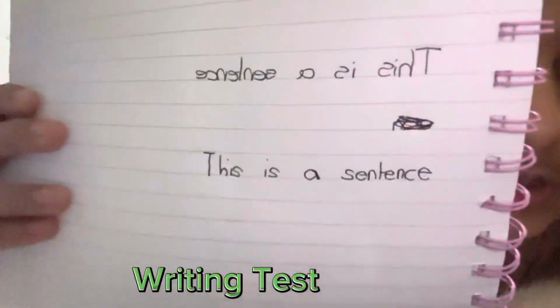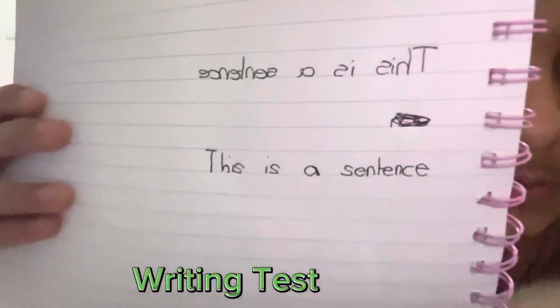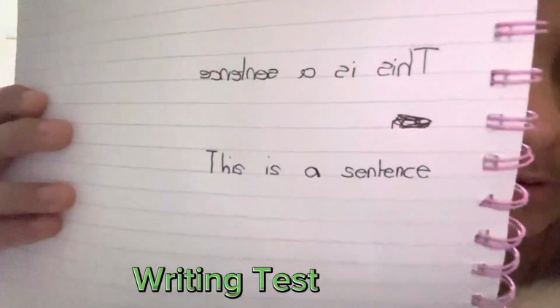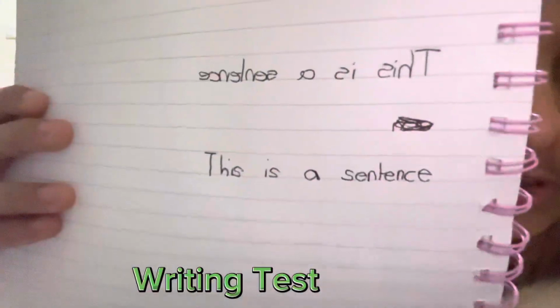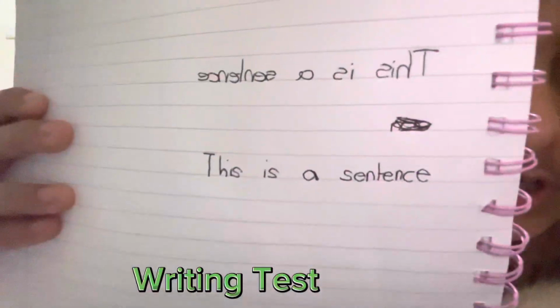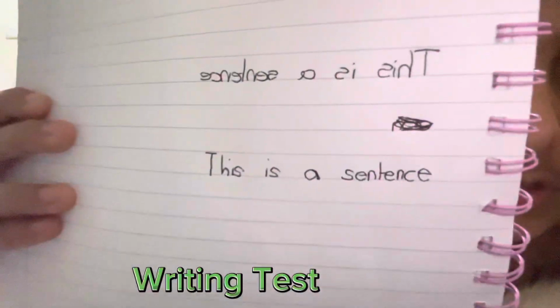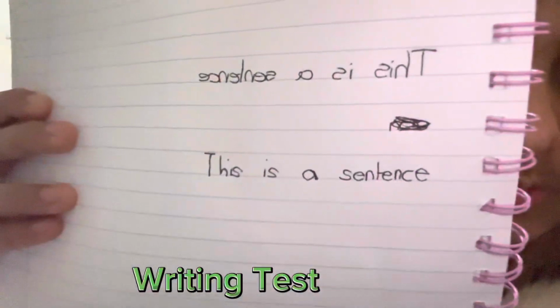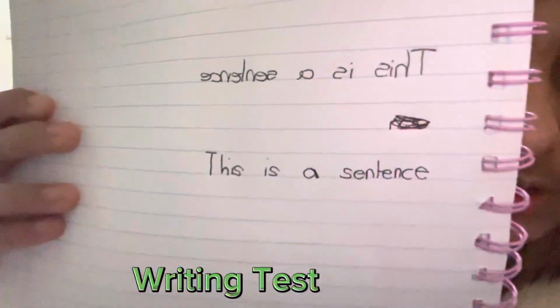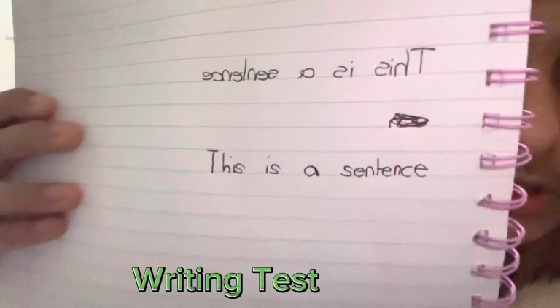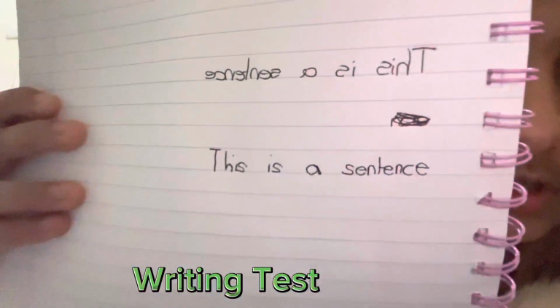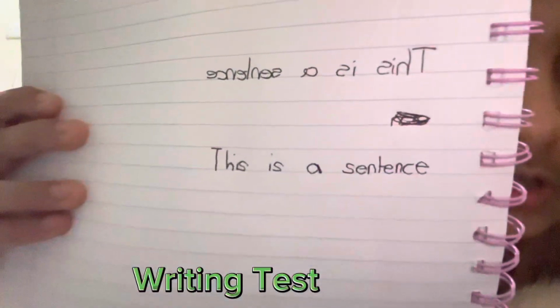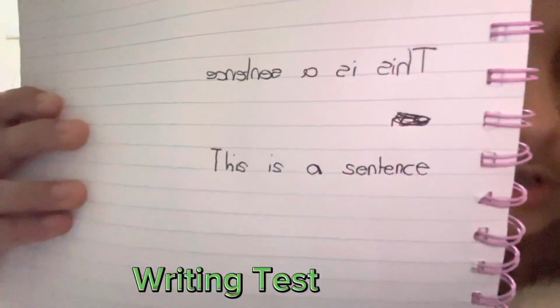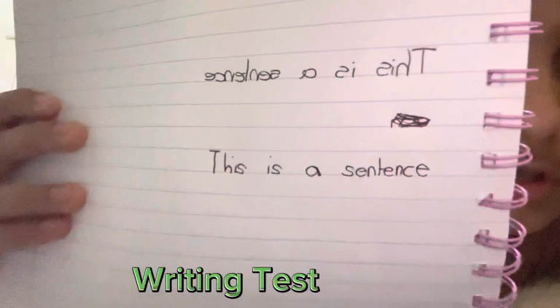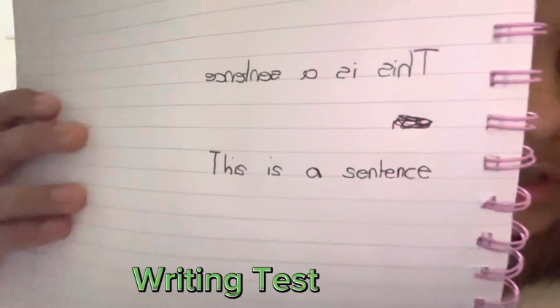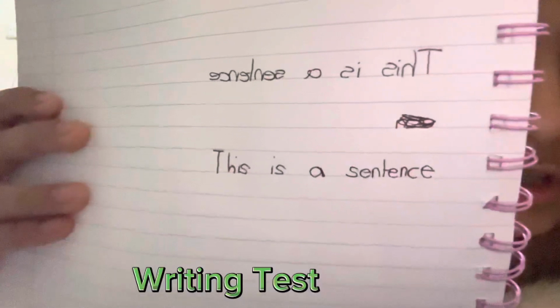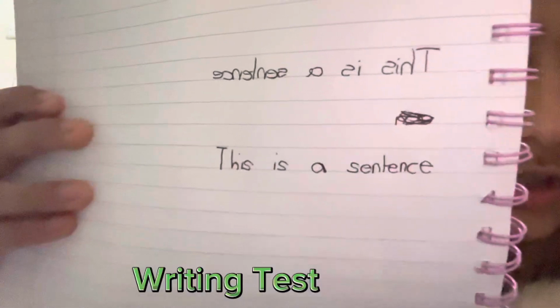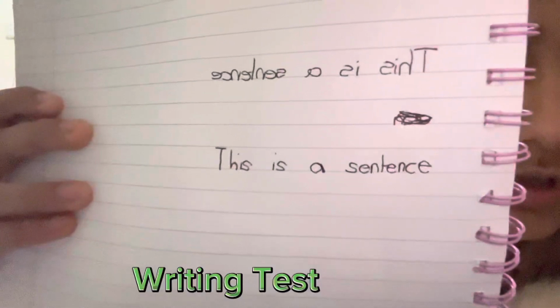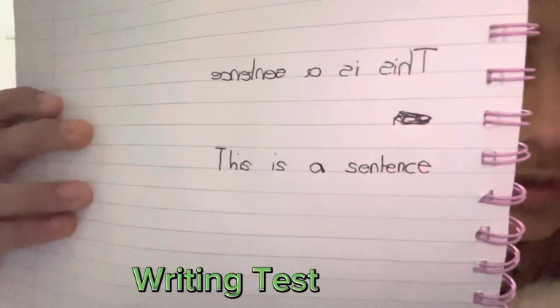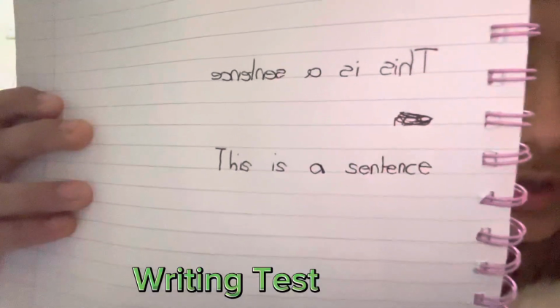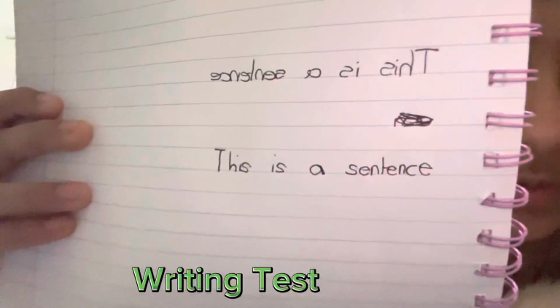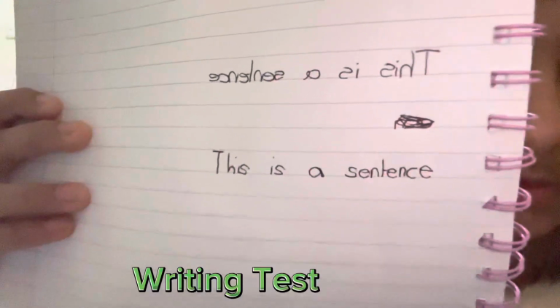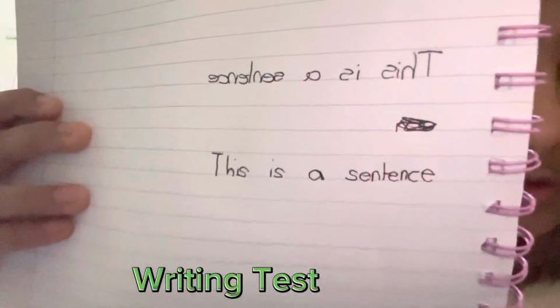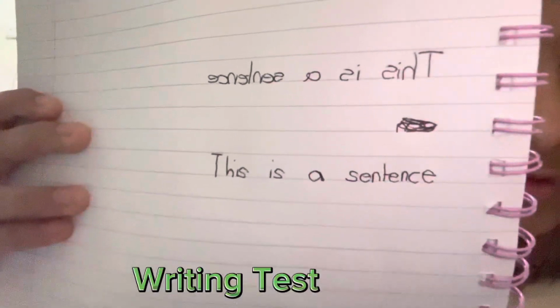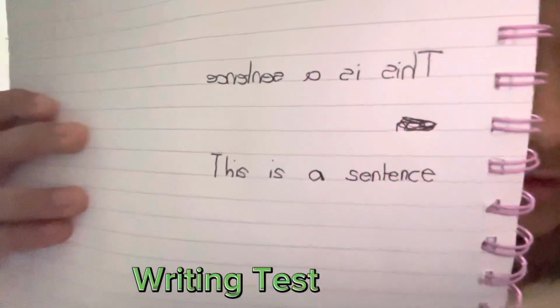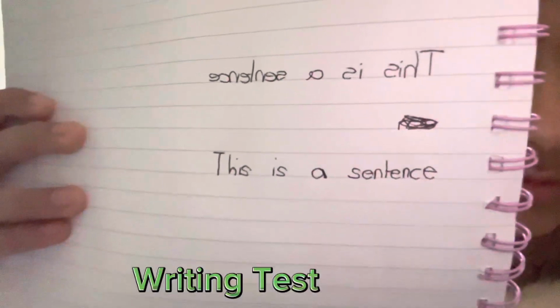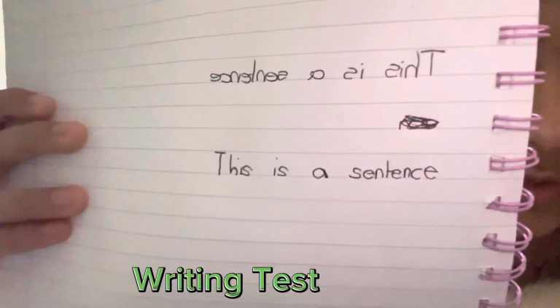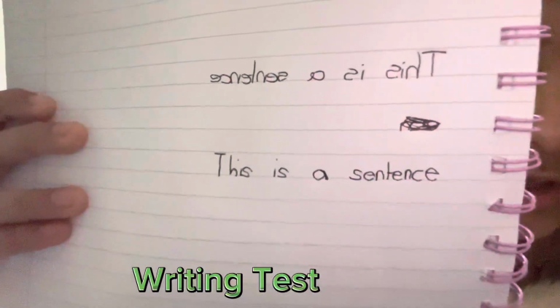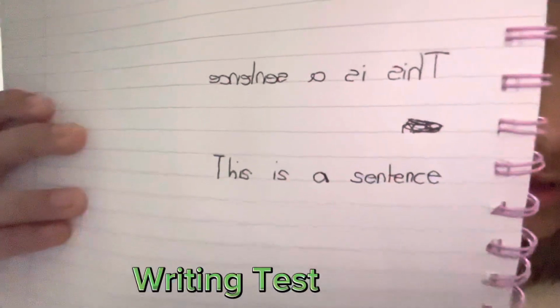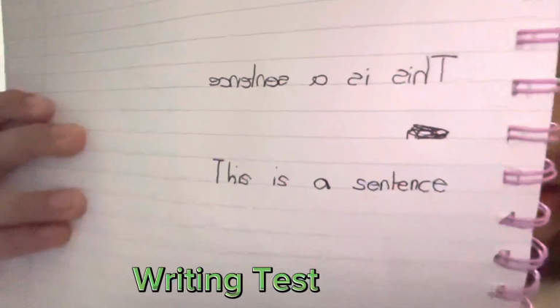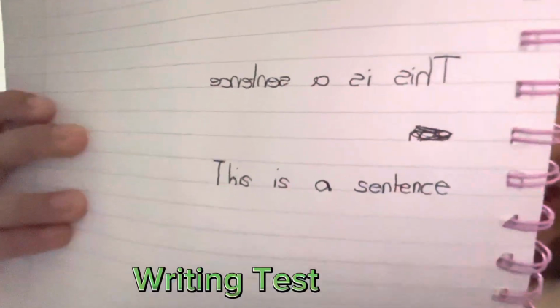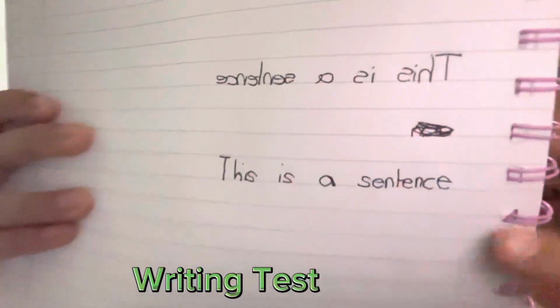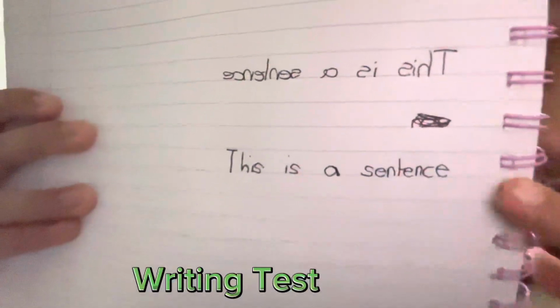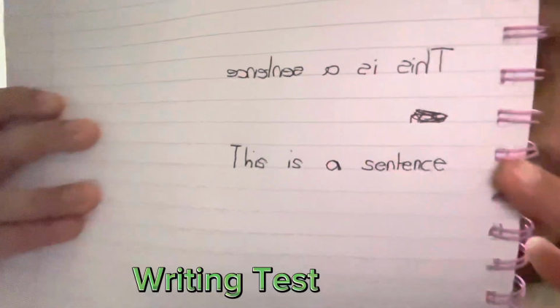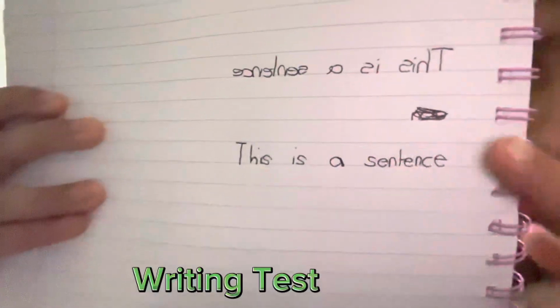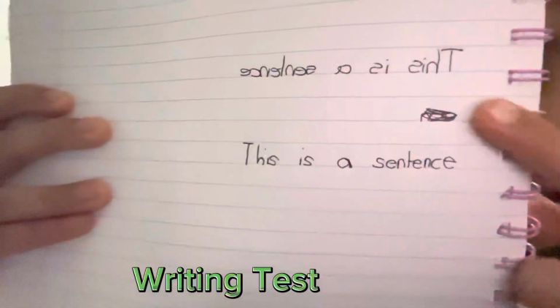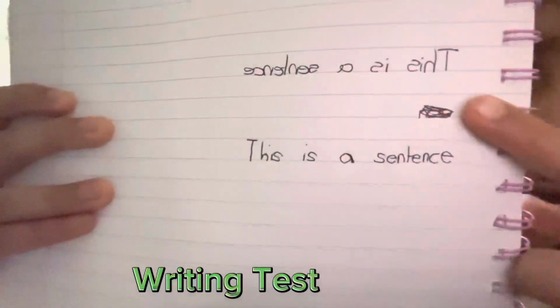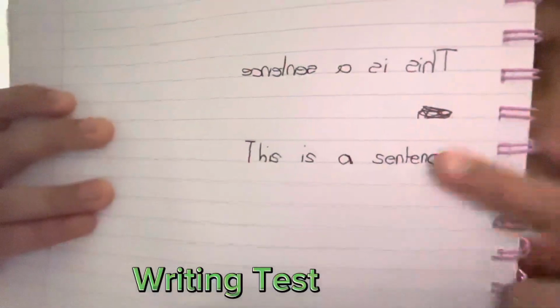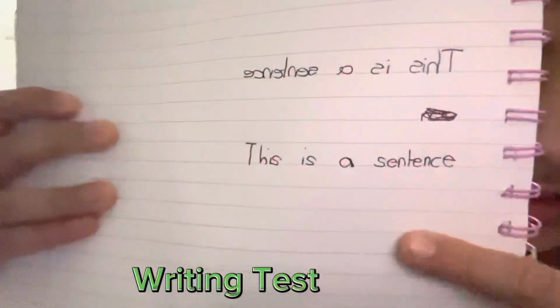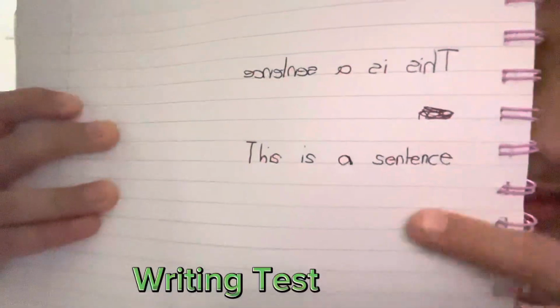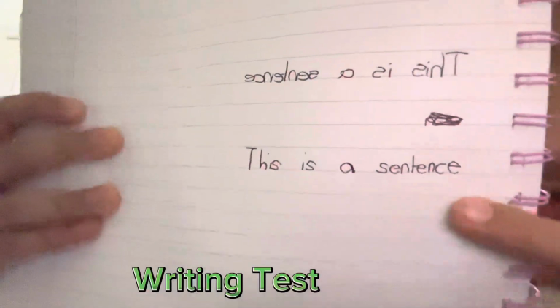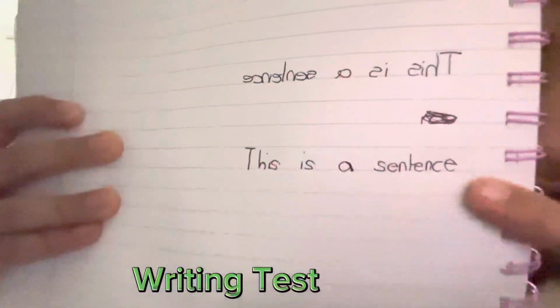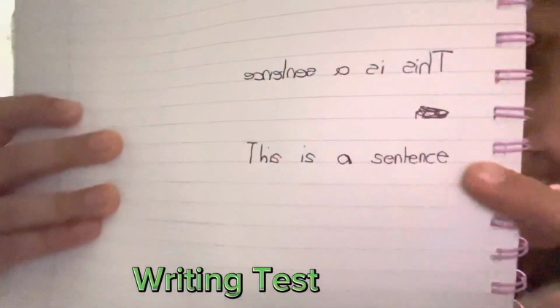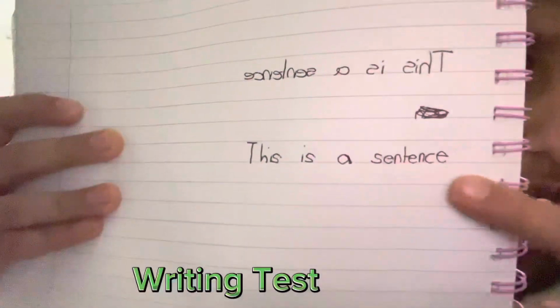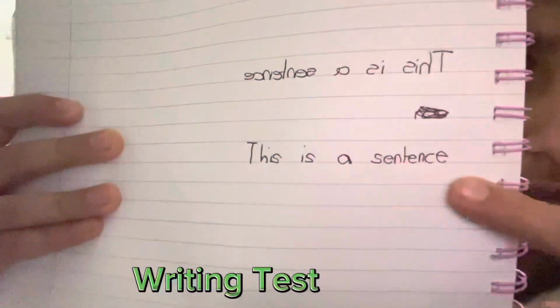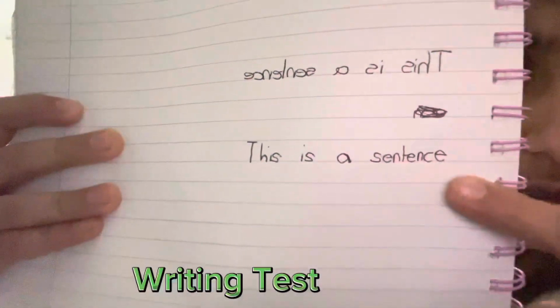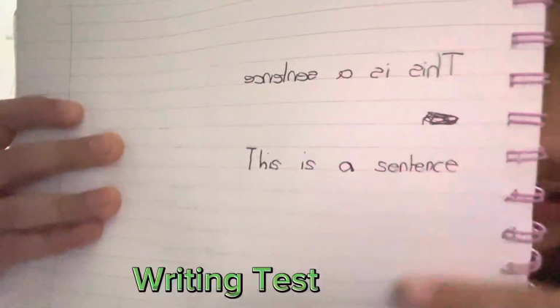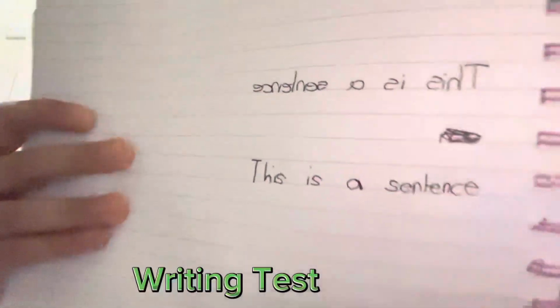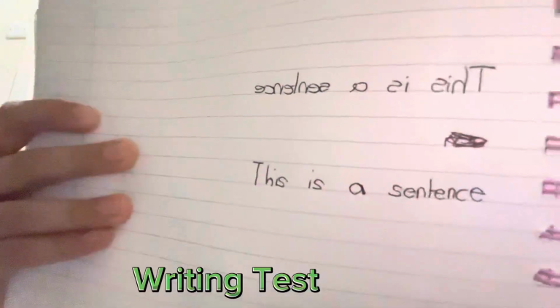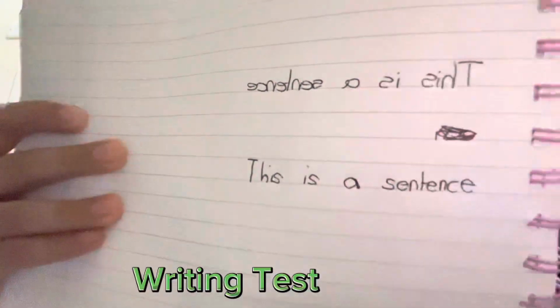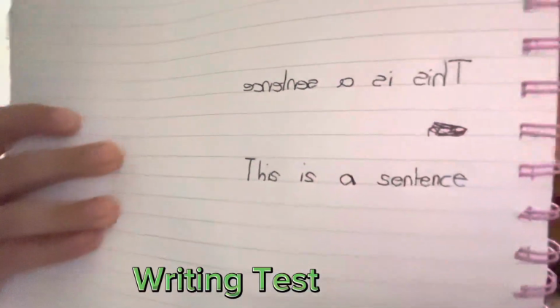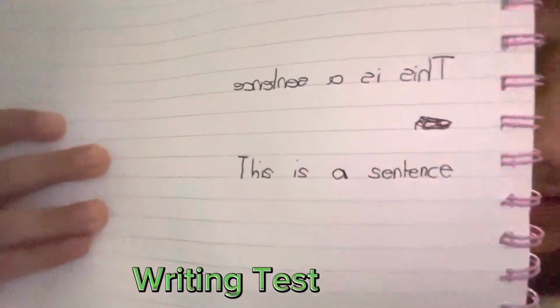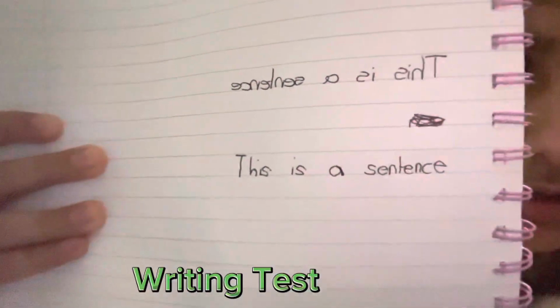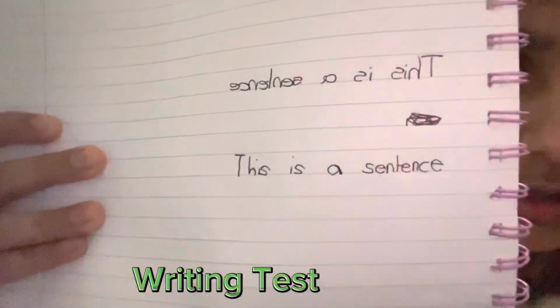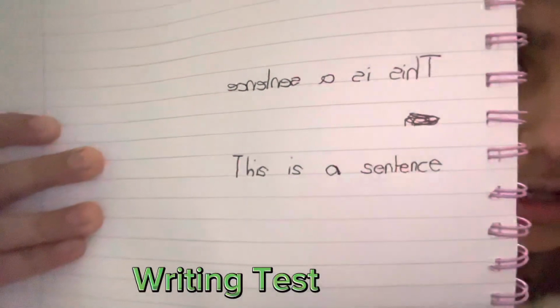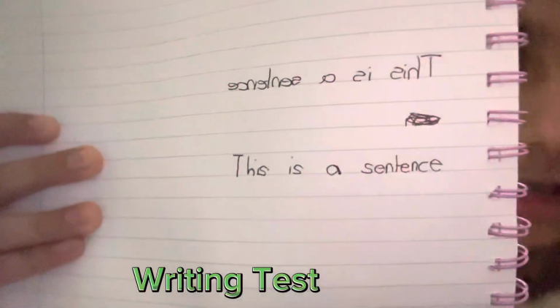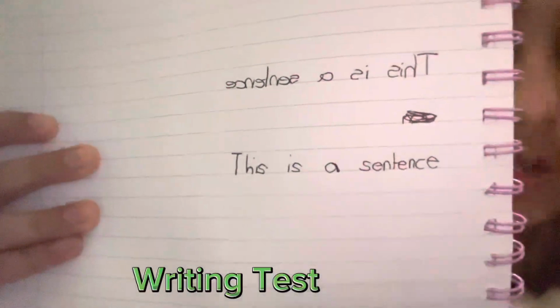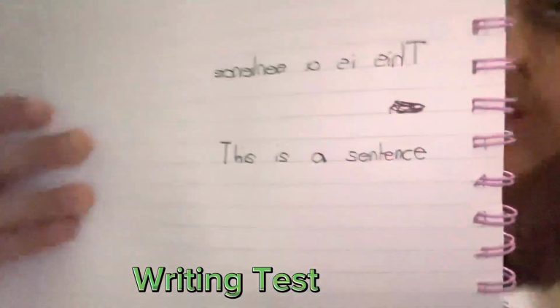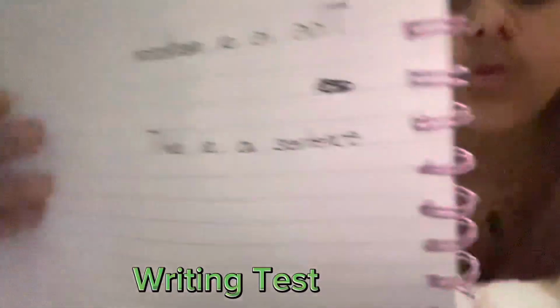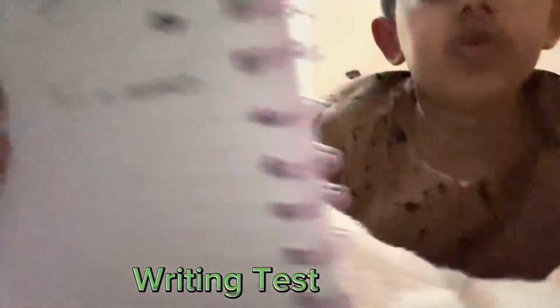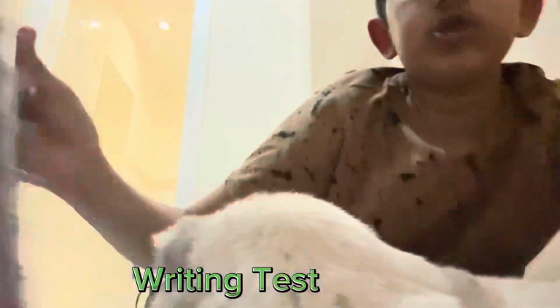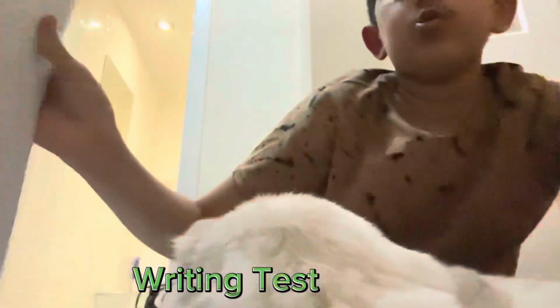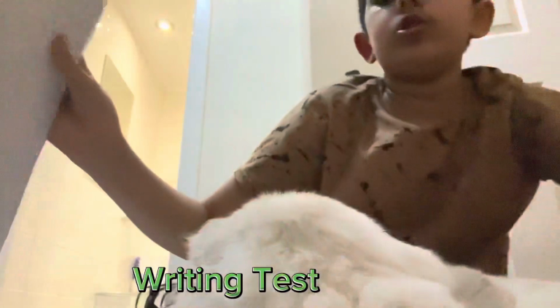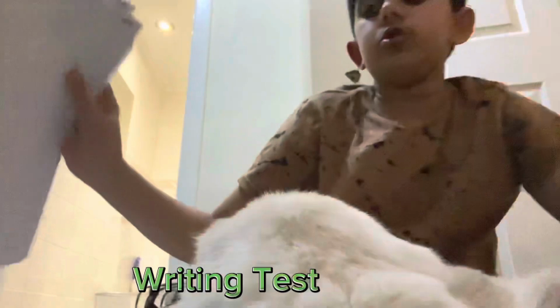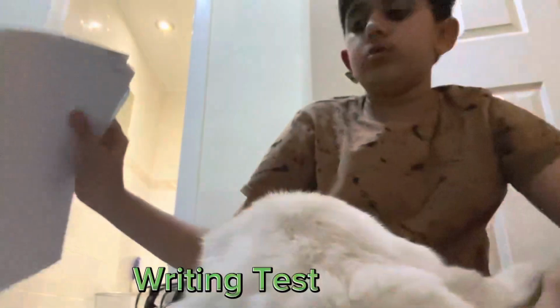I suppose that could work. I tried to write in mirror form. This is a sentence and this is a sentence. It's quite good.